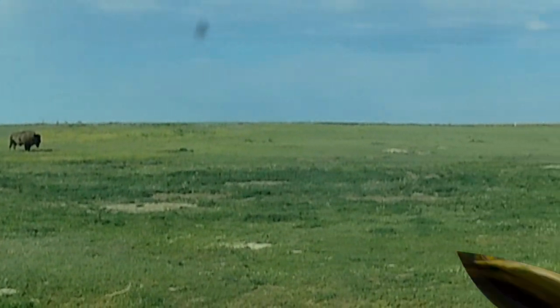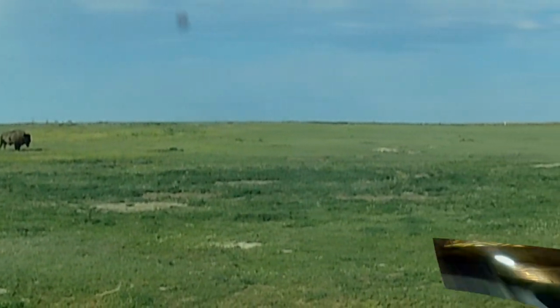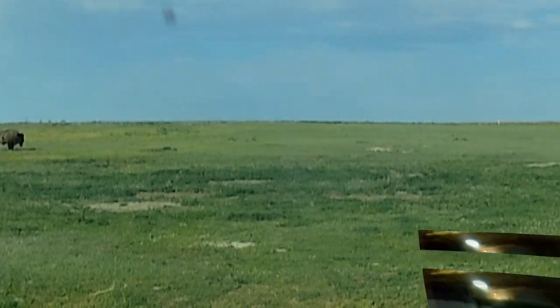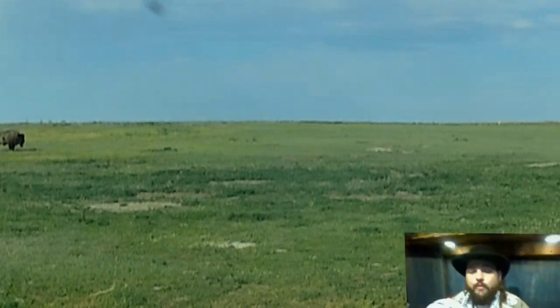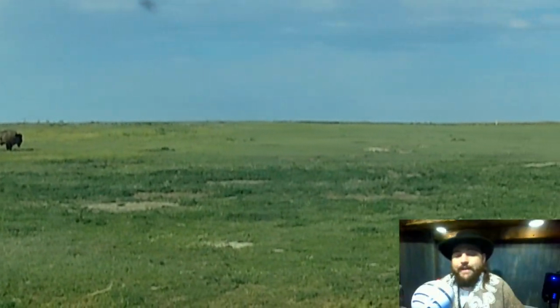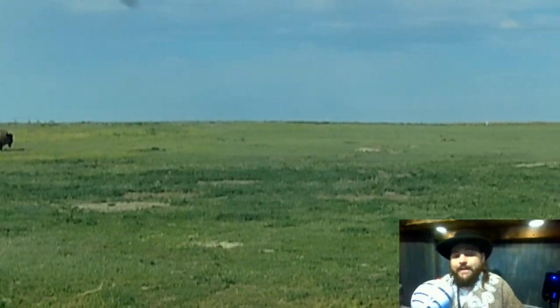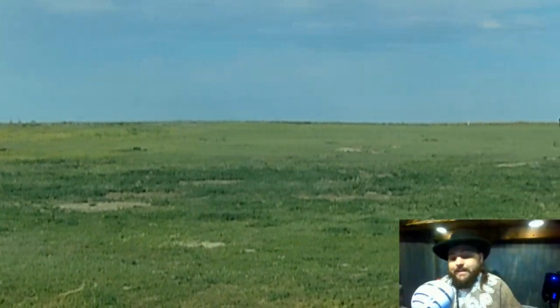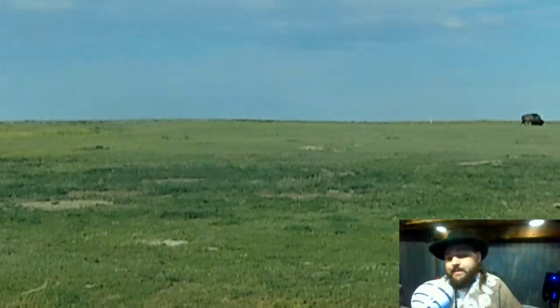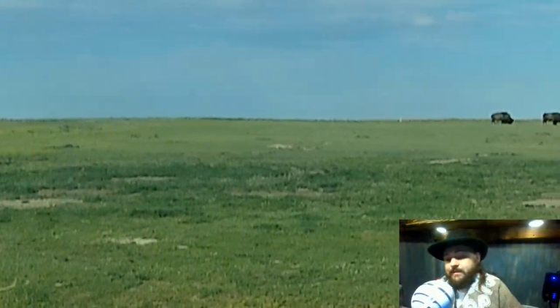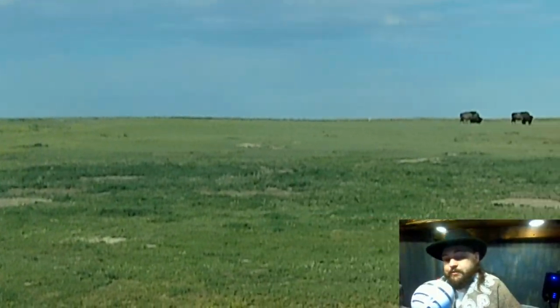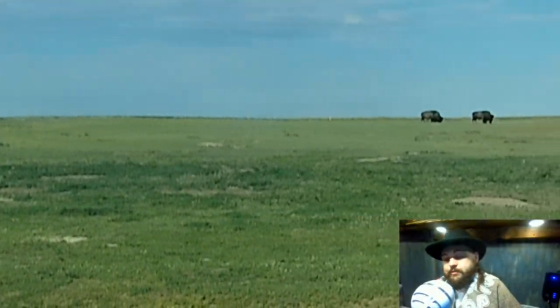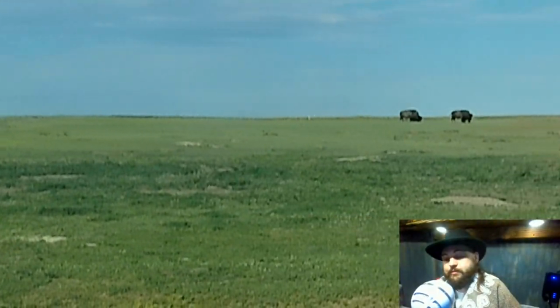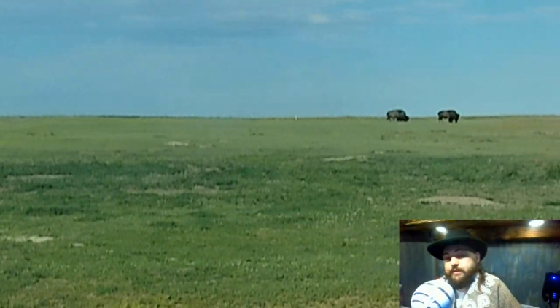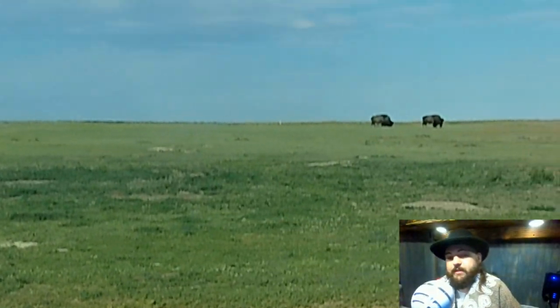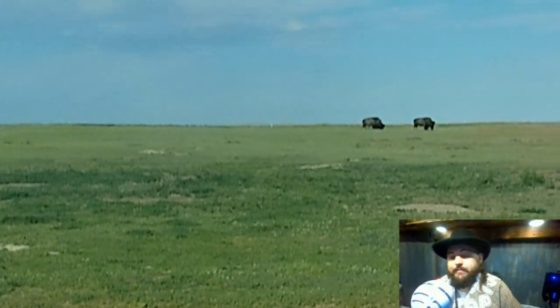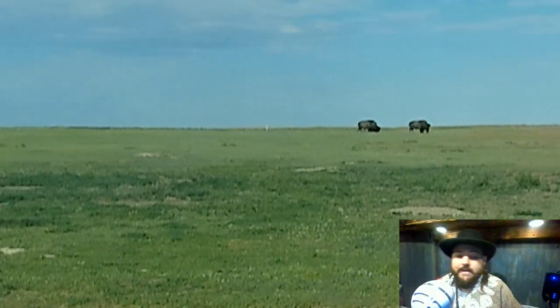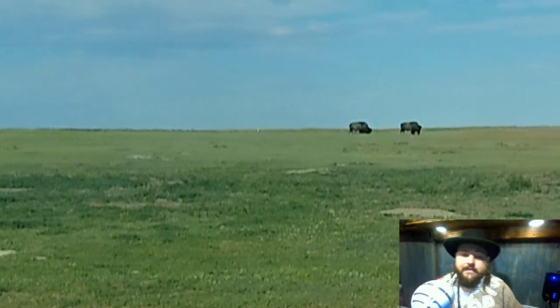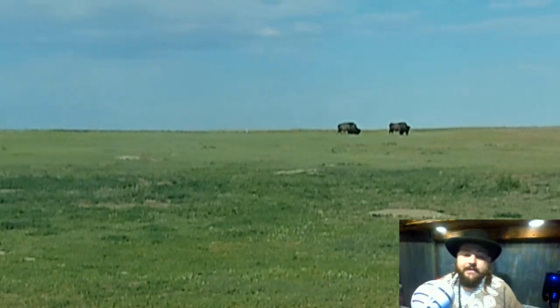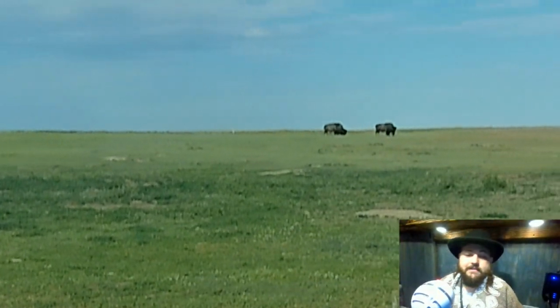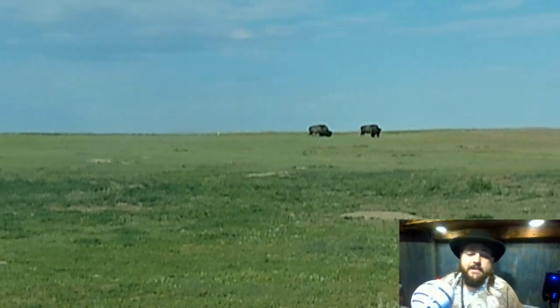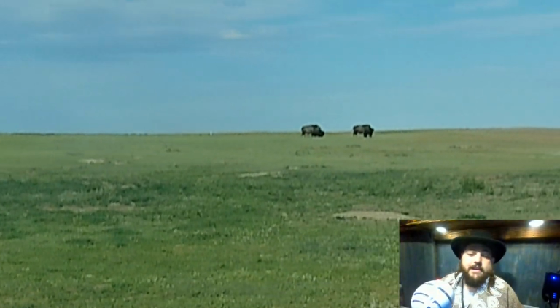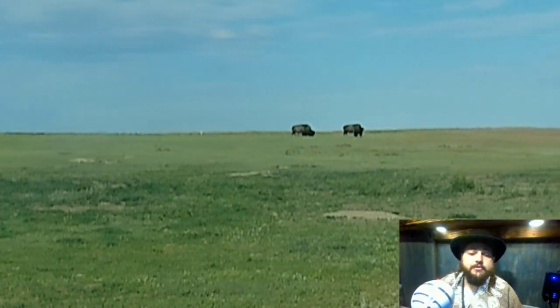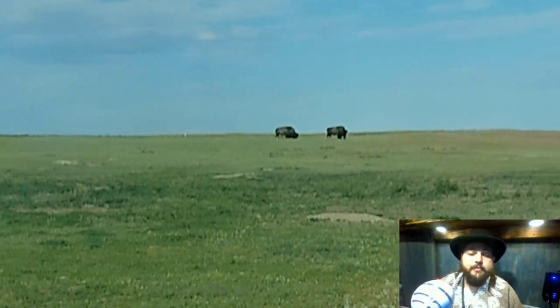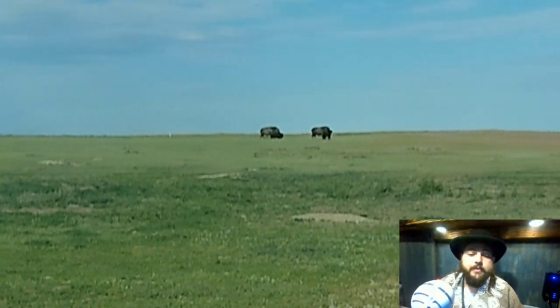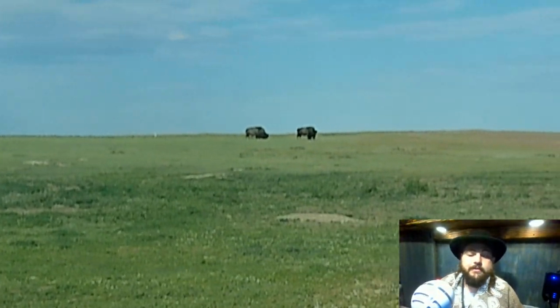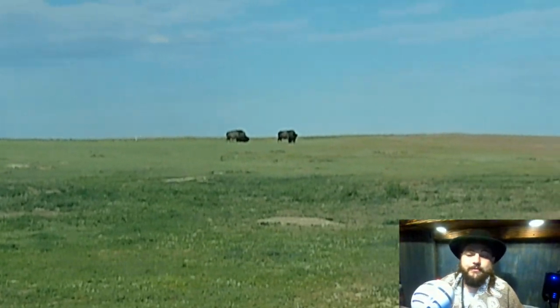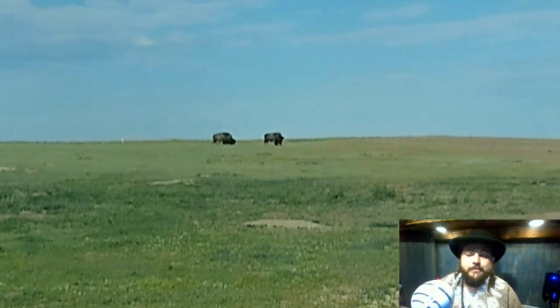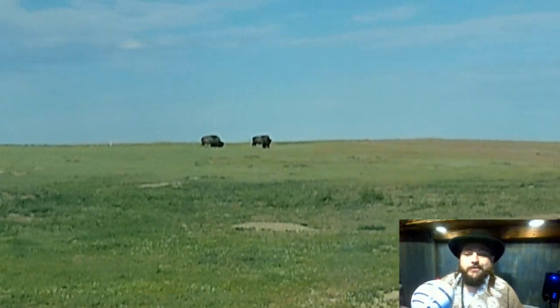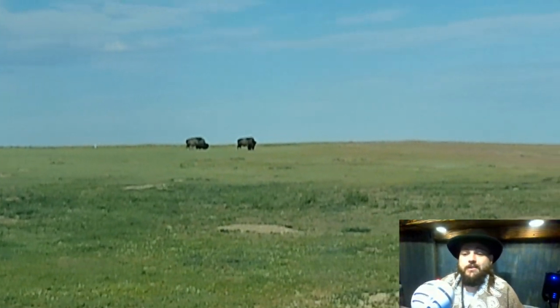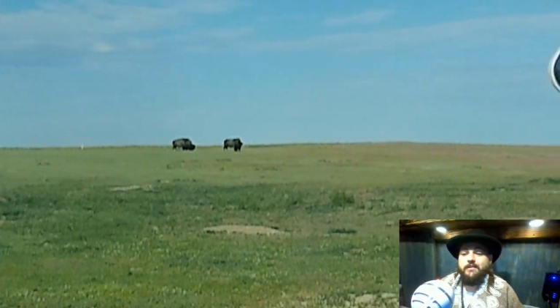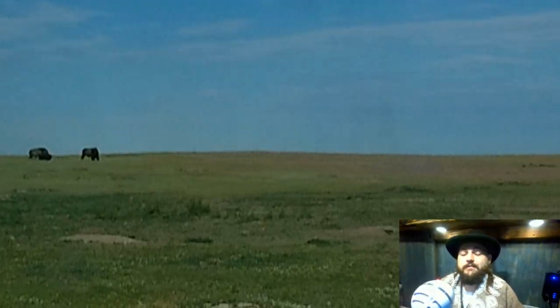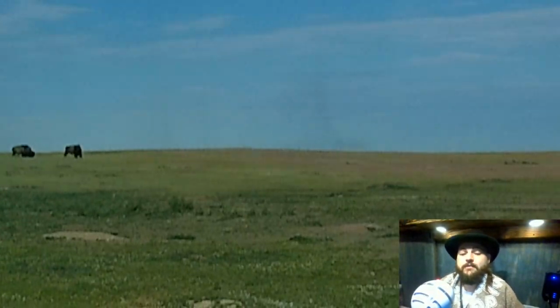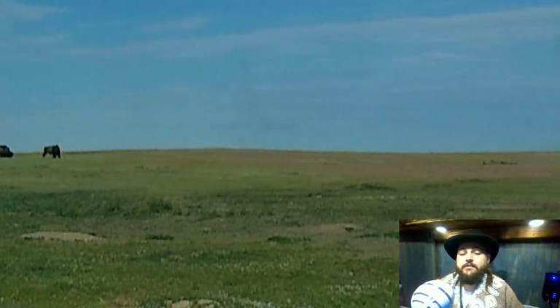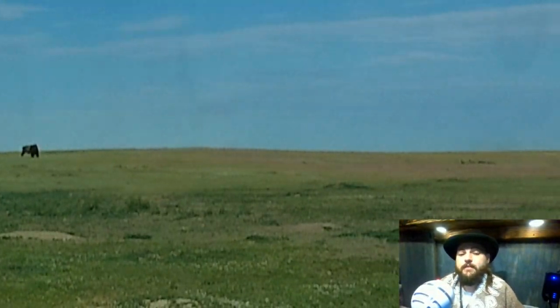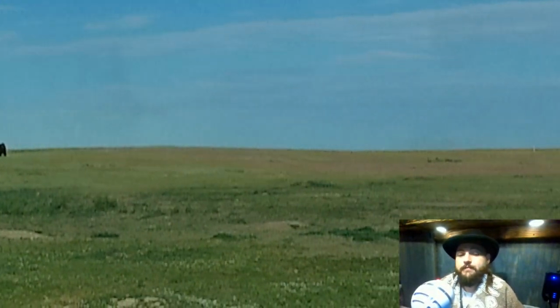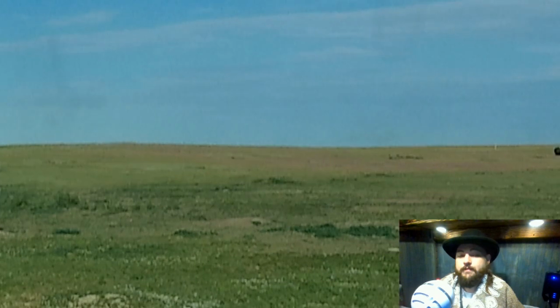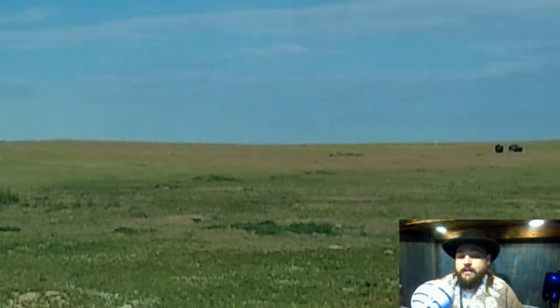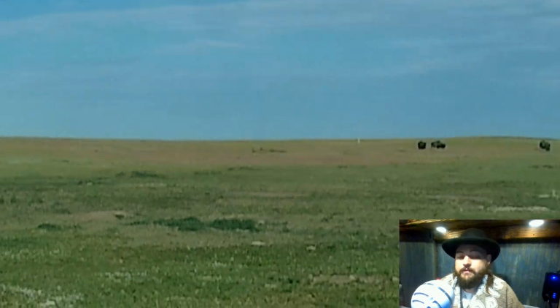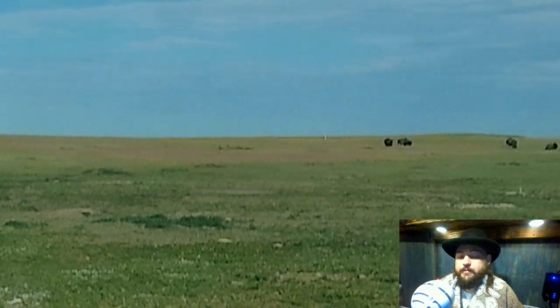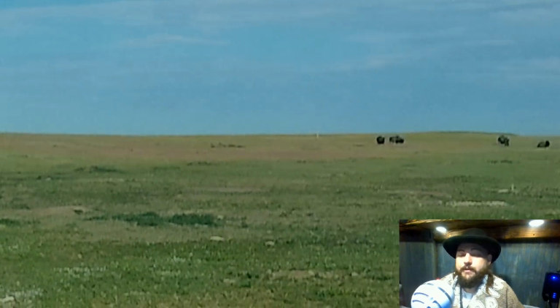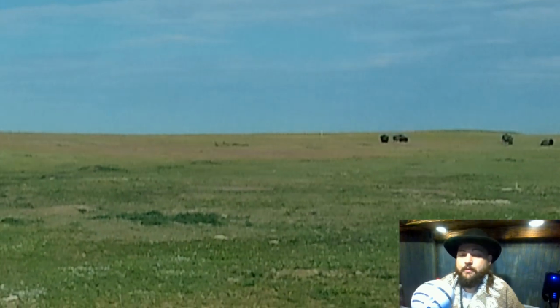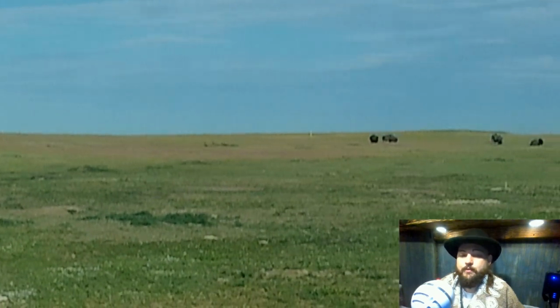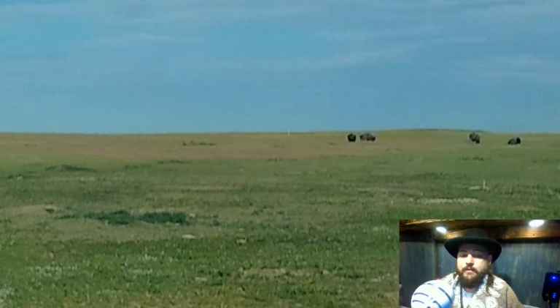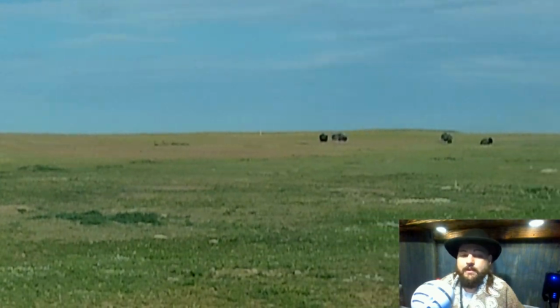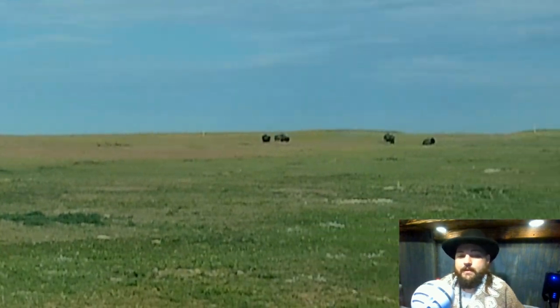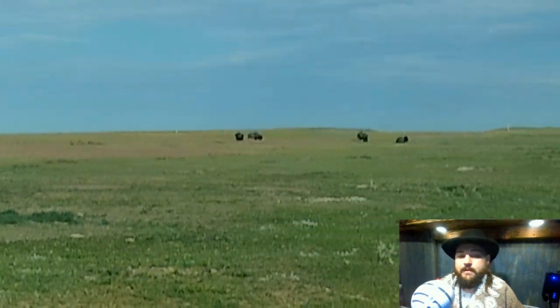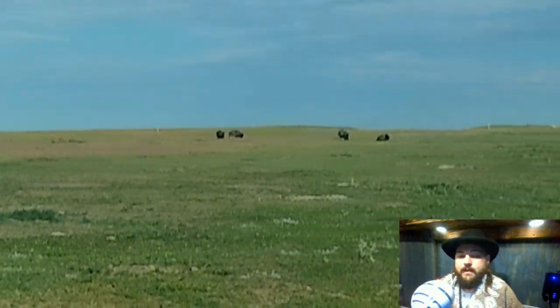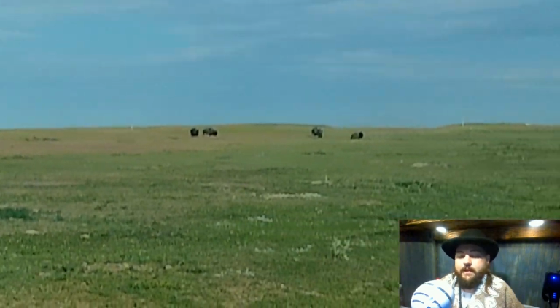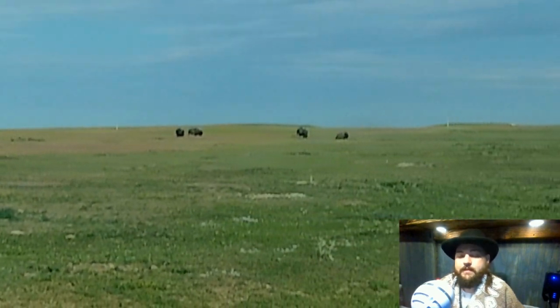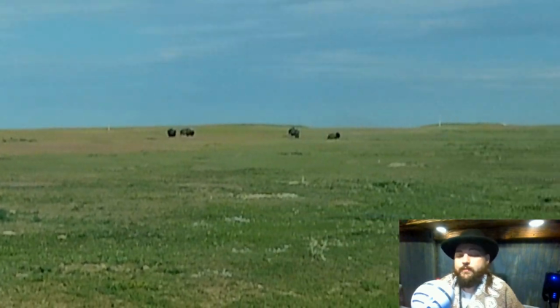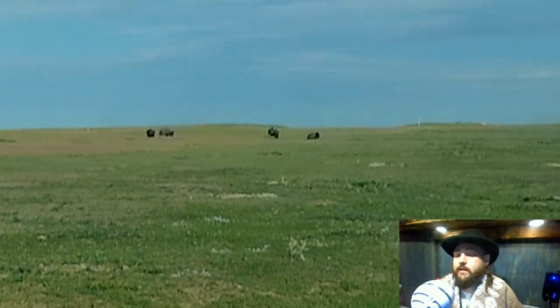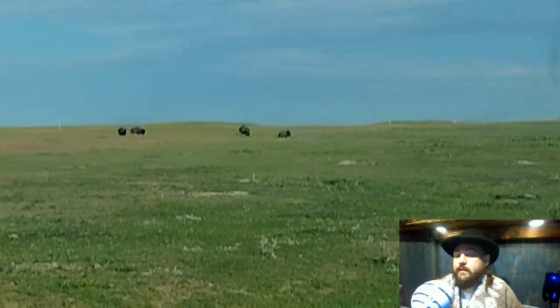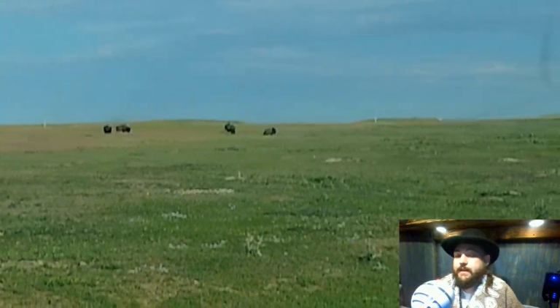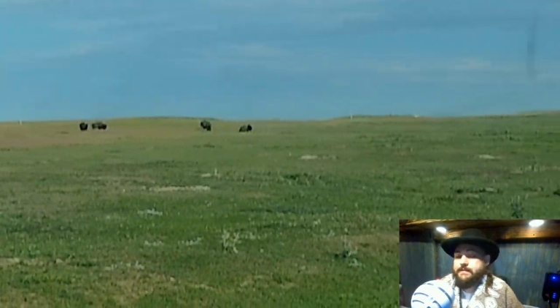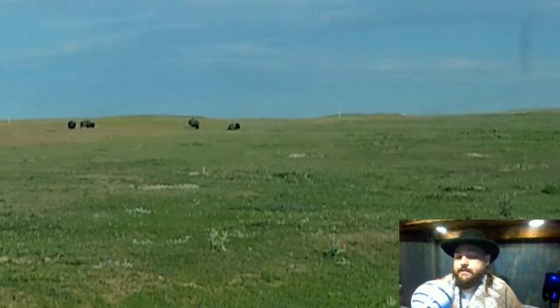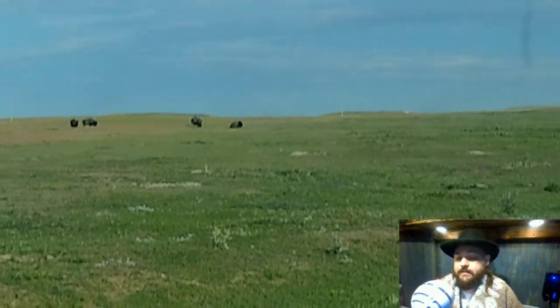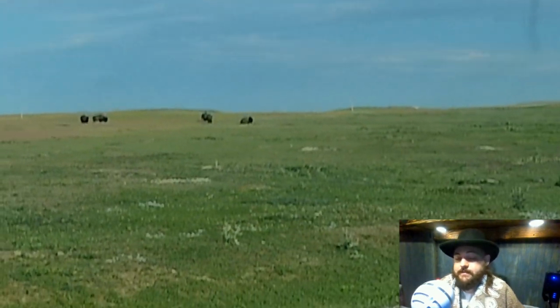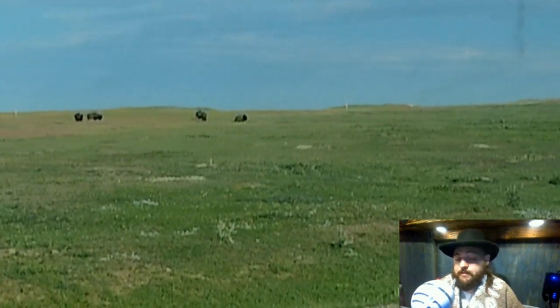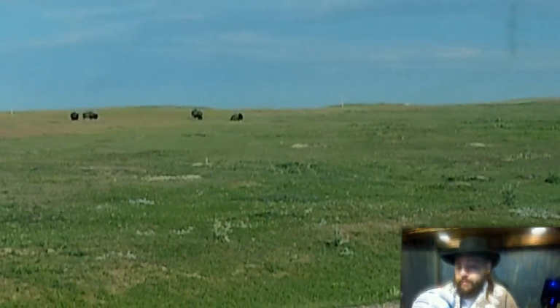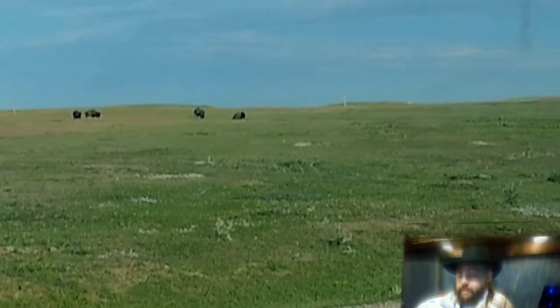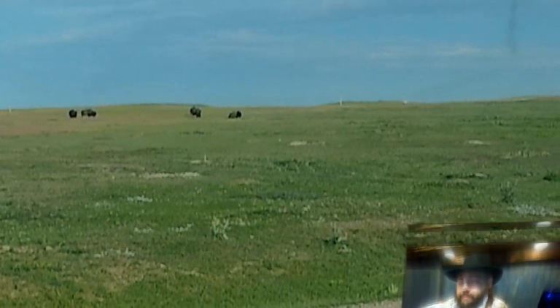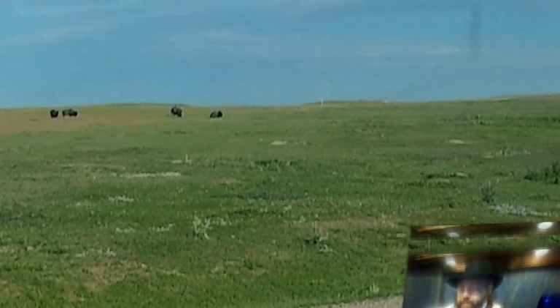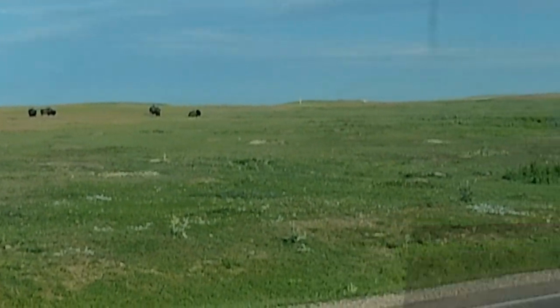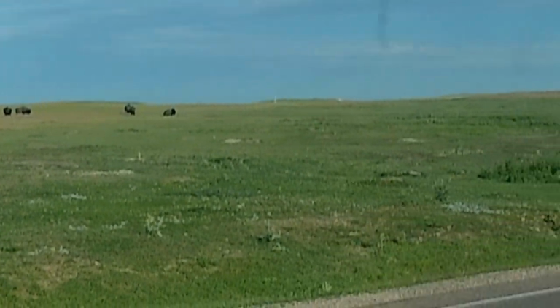On our way into Badlands National Park, we saw our first buffalo — that was pretty cool — as well as some prairie dogs.